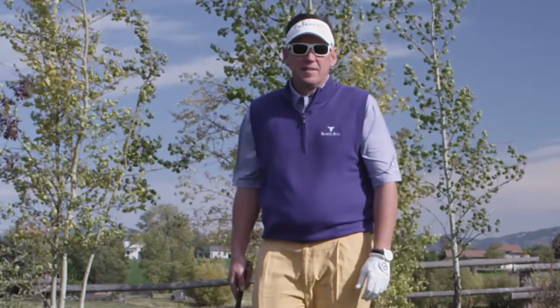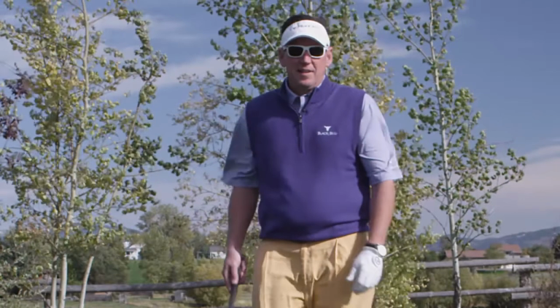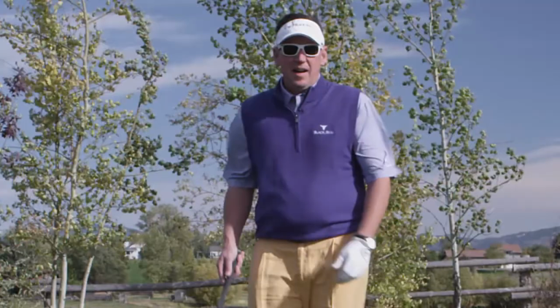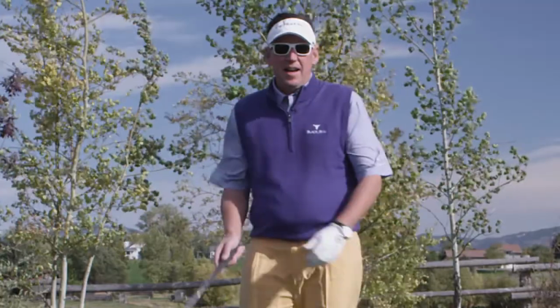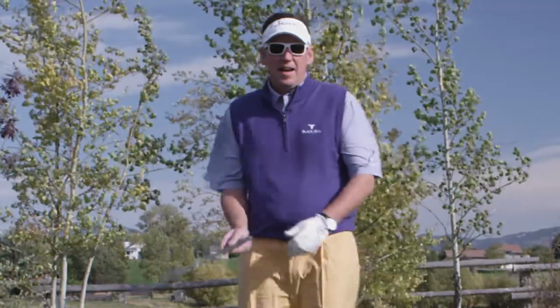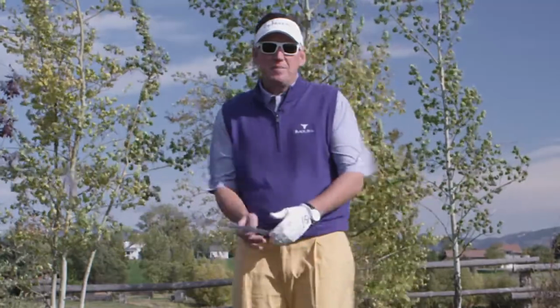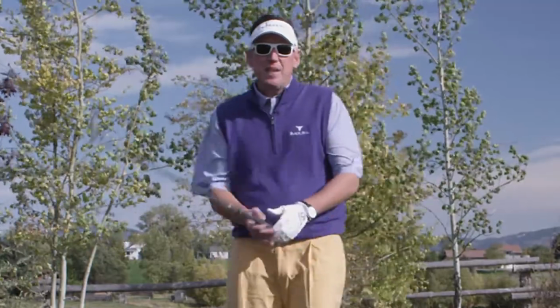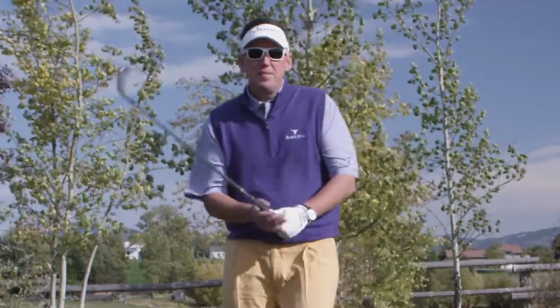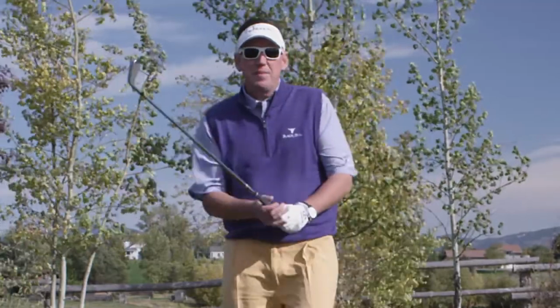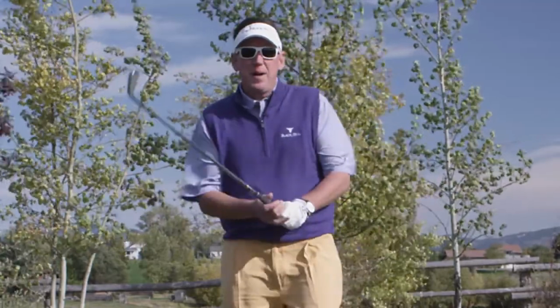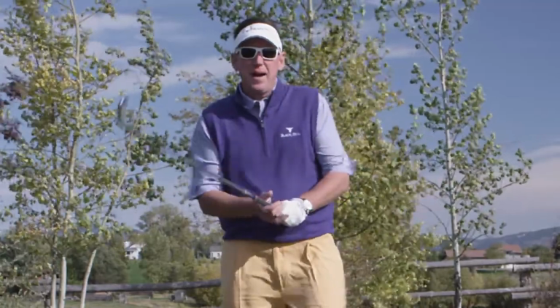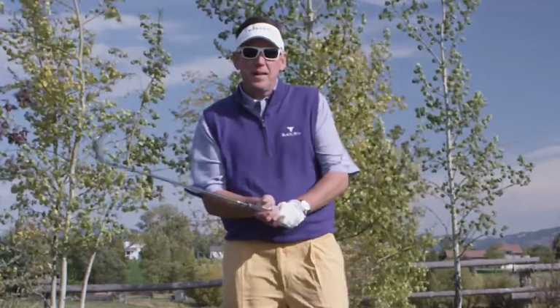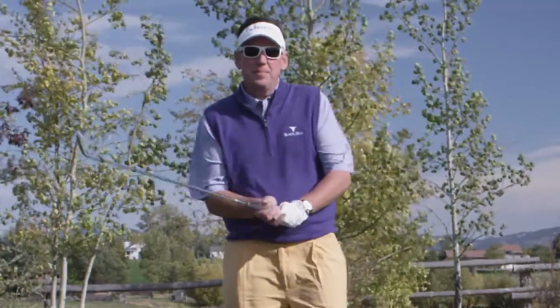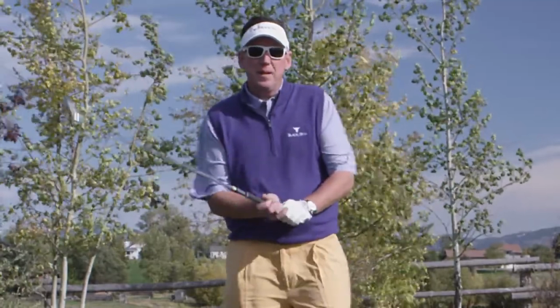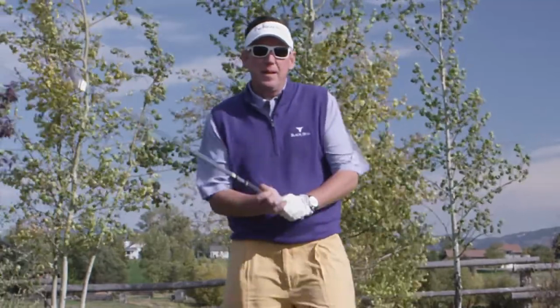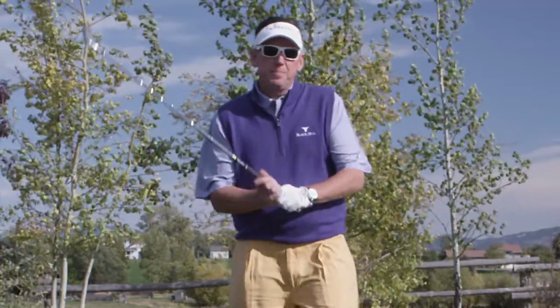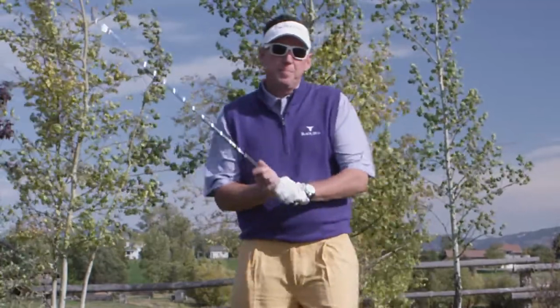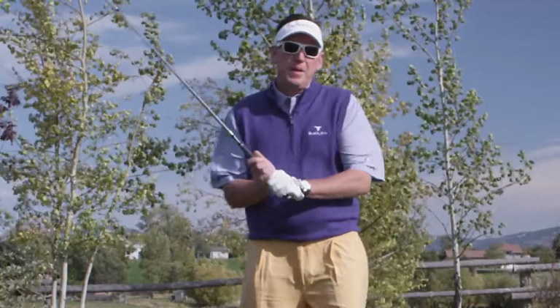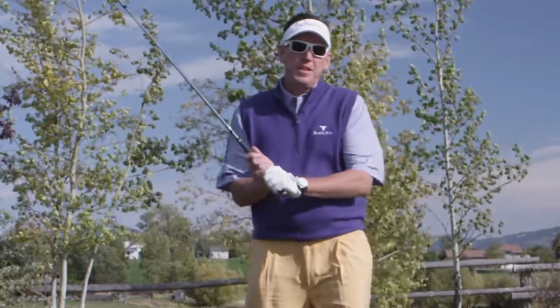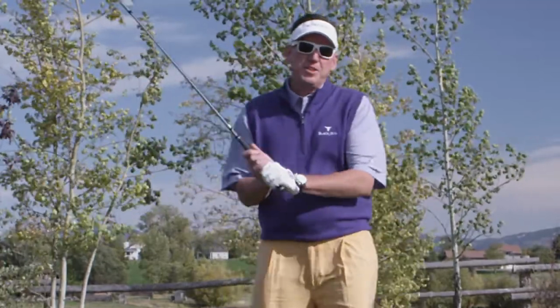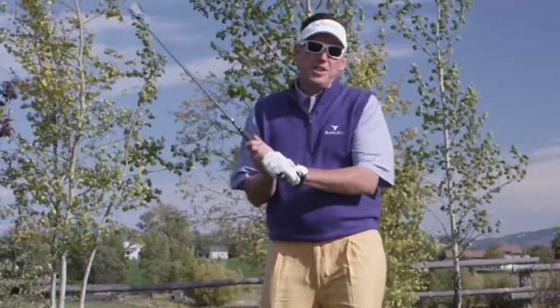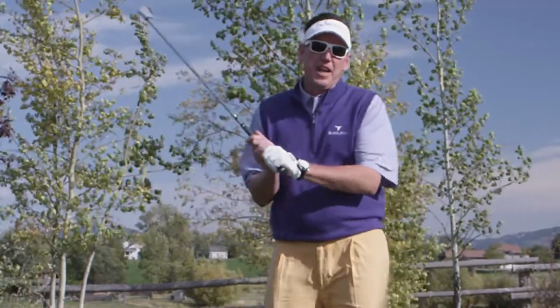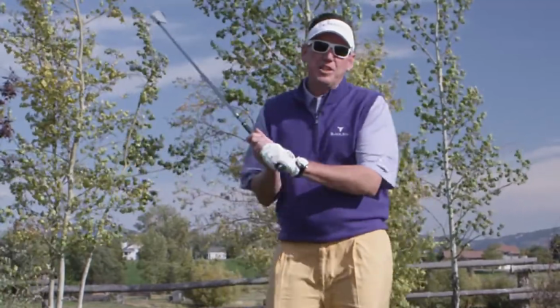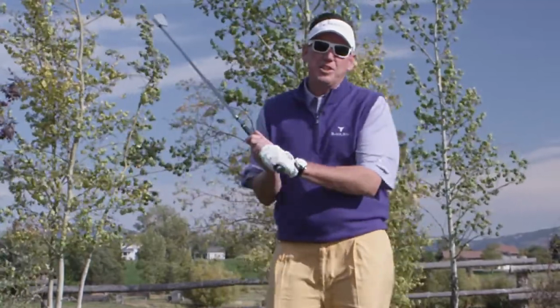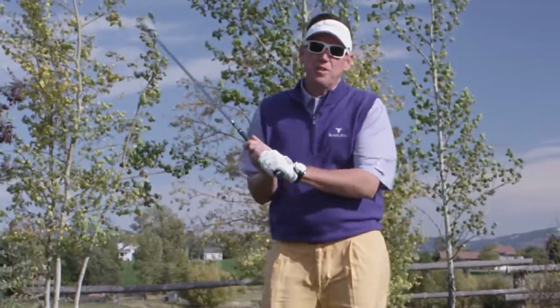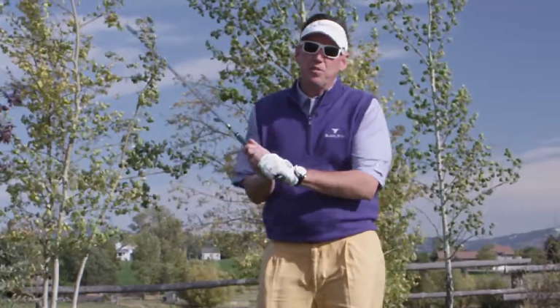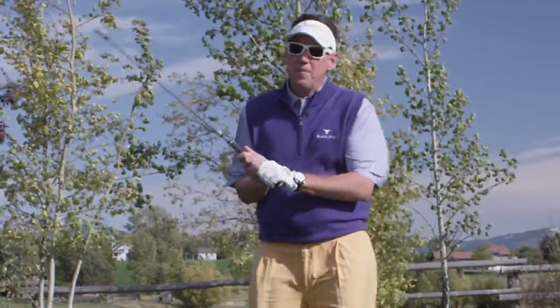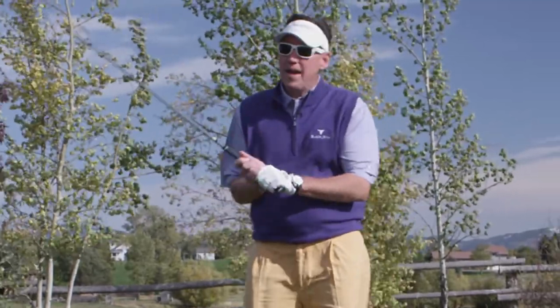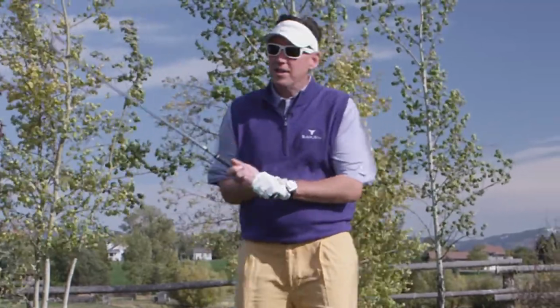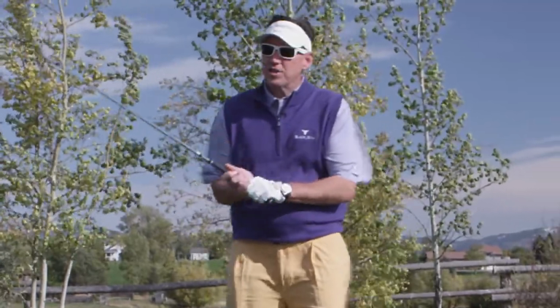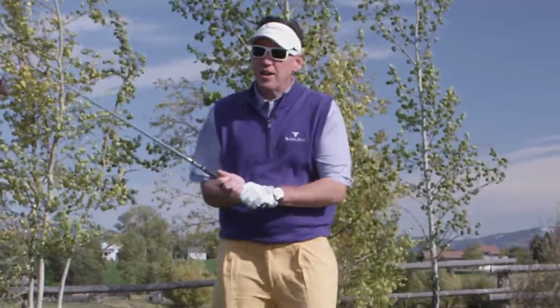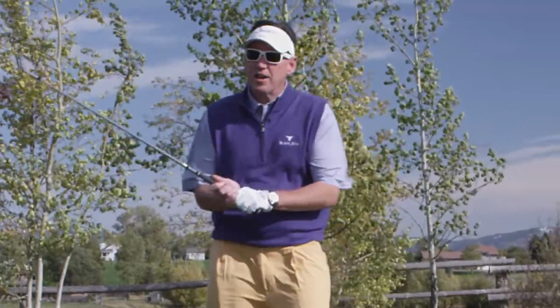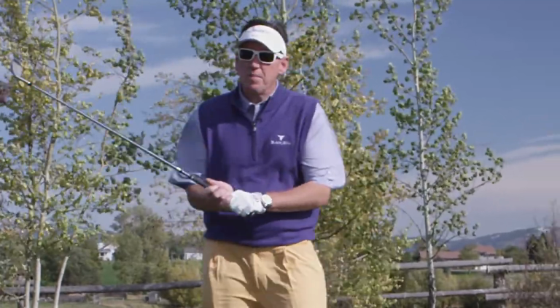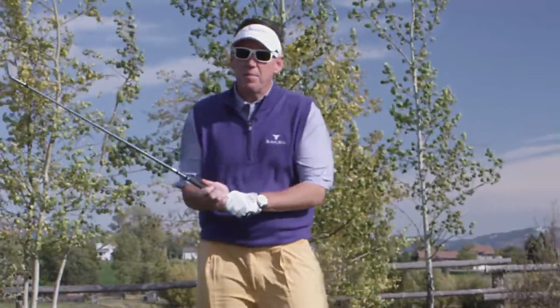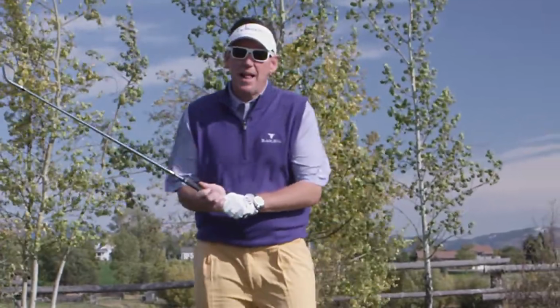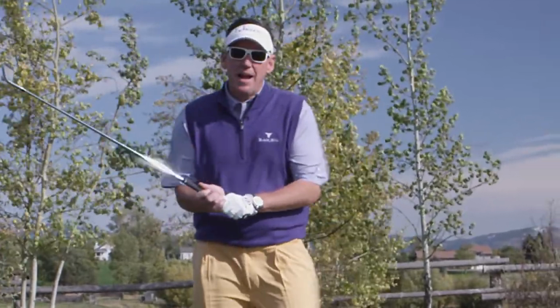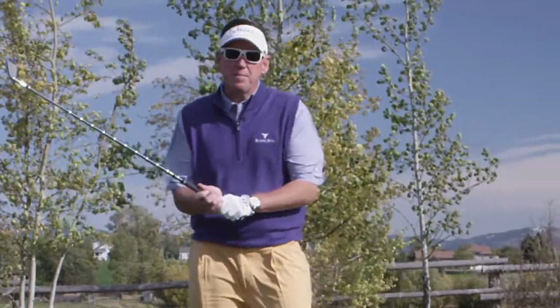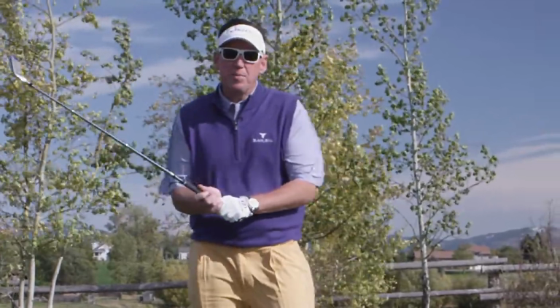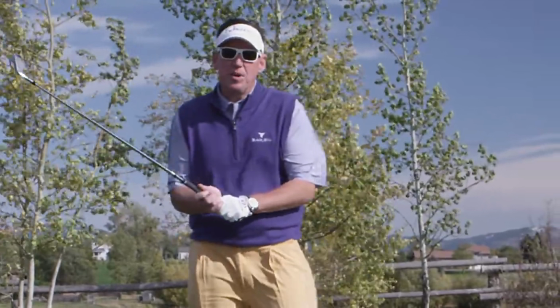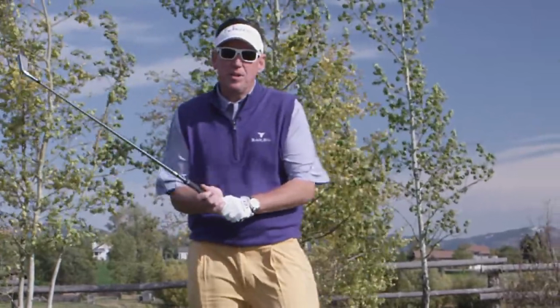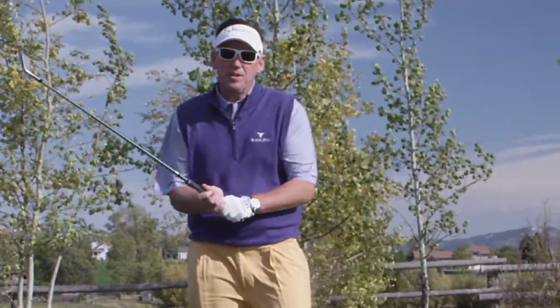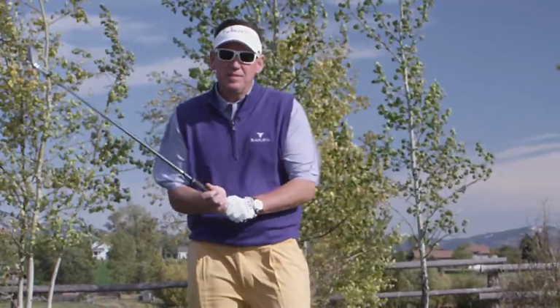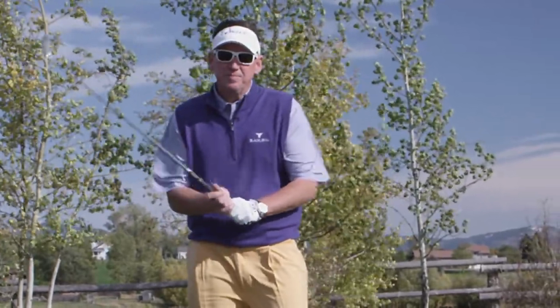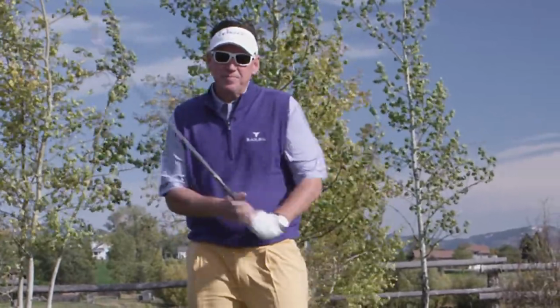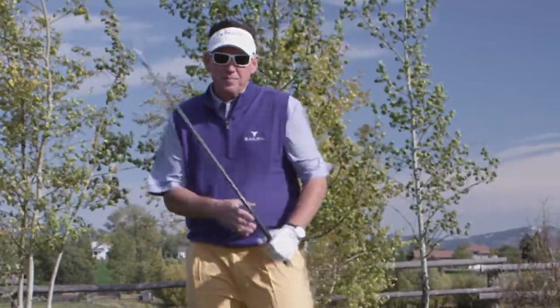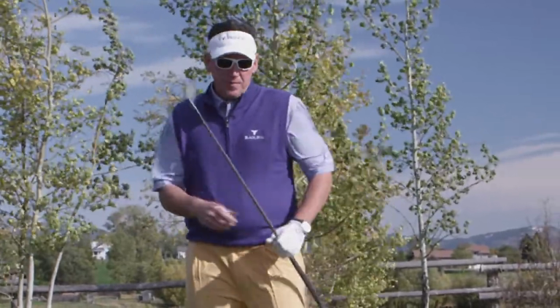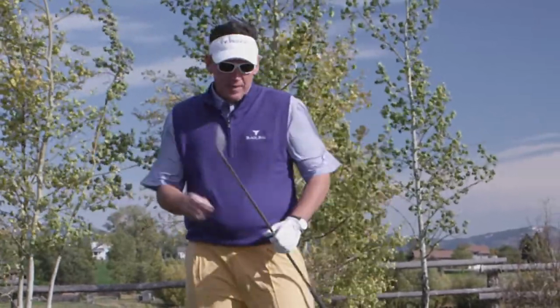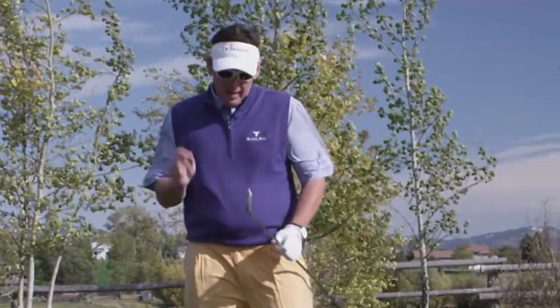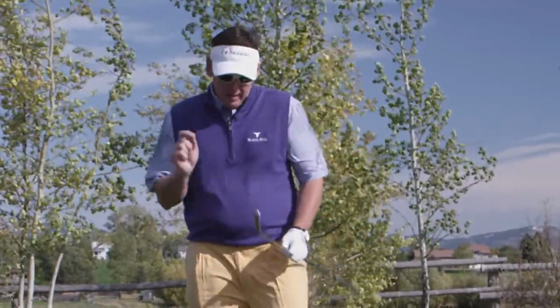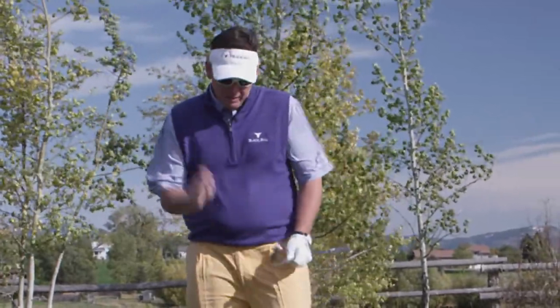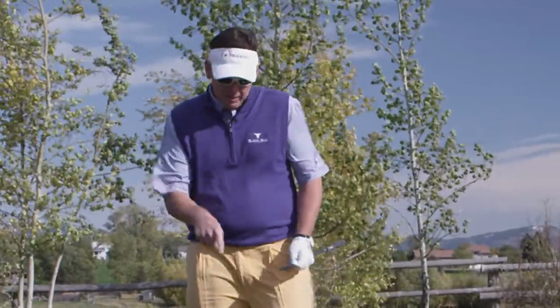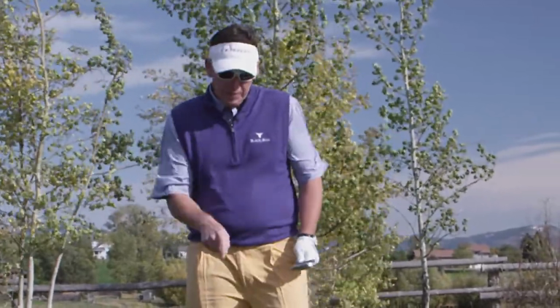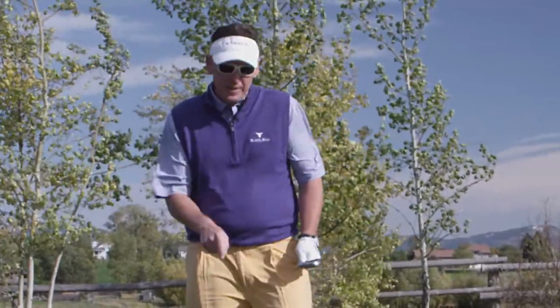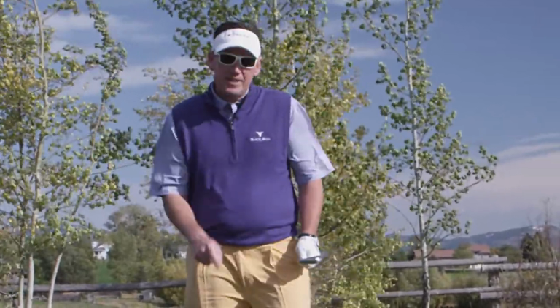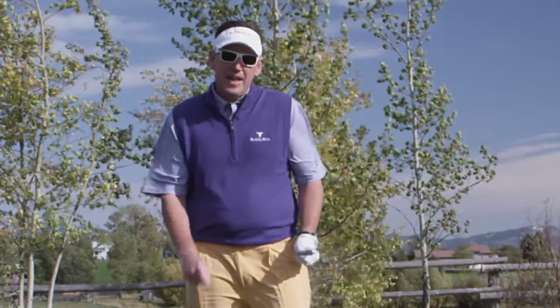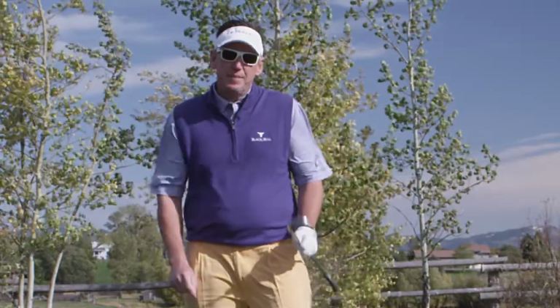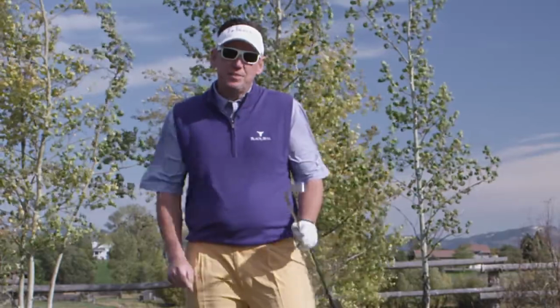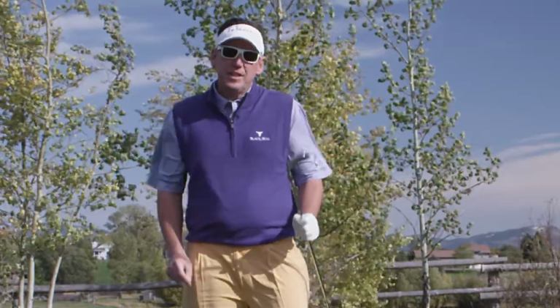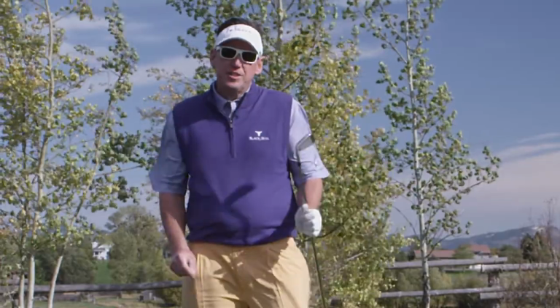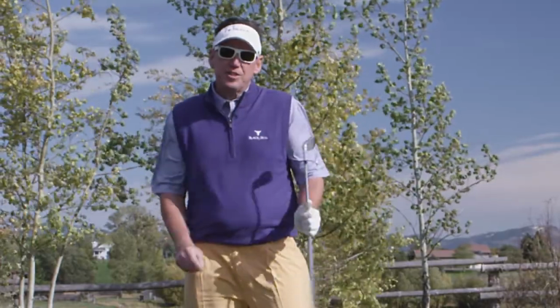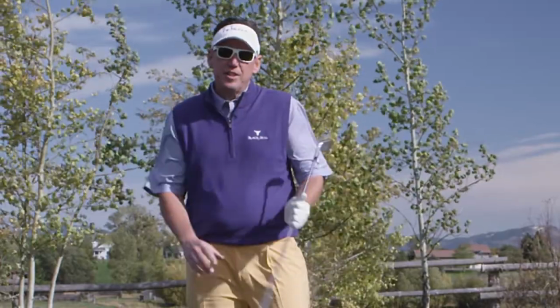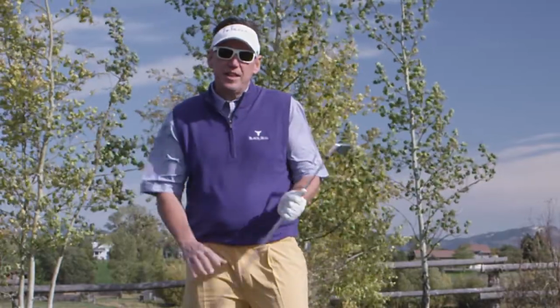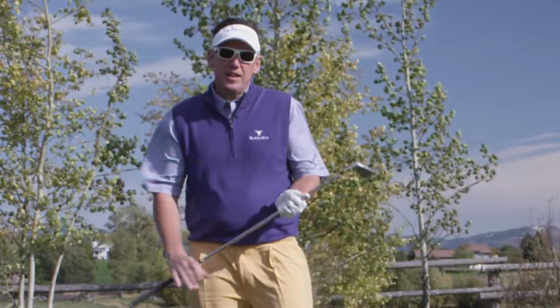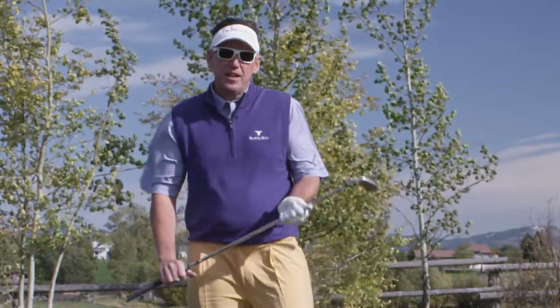Hi, I'm David Bauckham, the PGA General Manager here at Black Bull. Three-time Teacher of the Year.